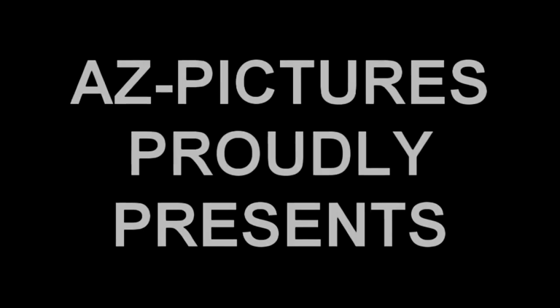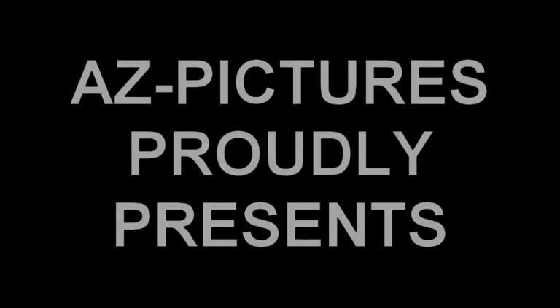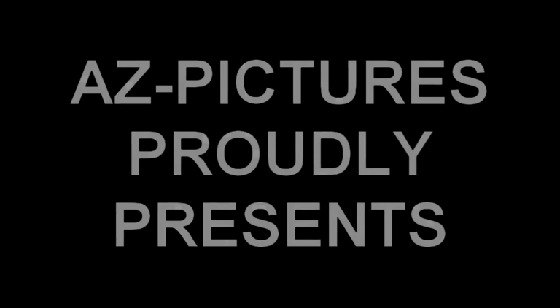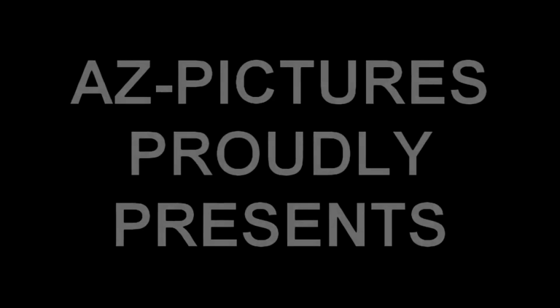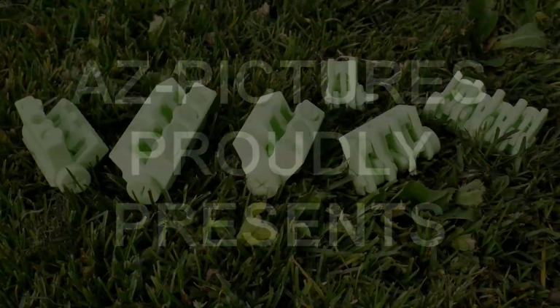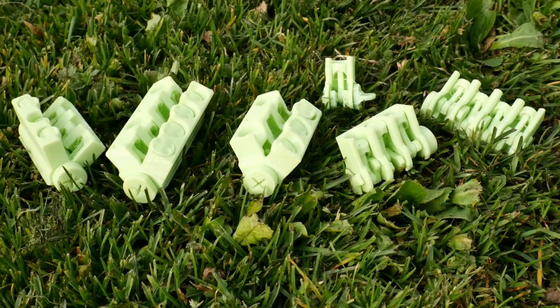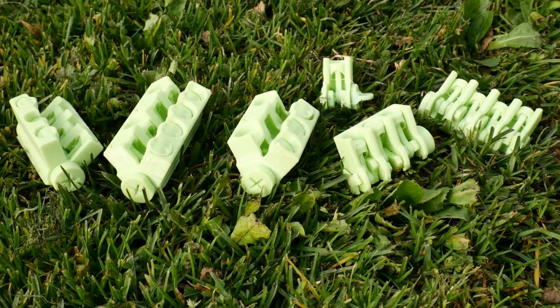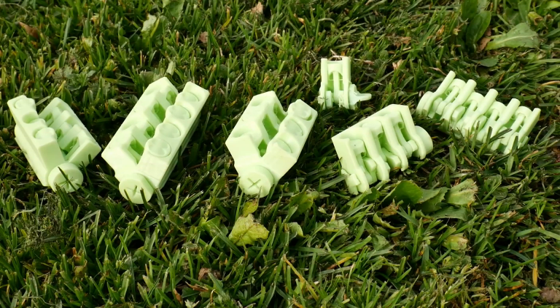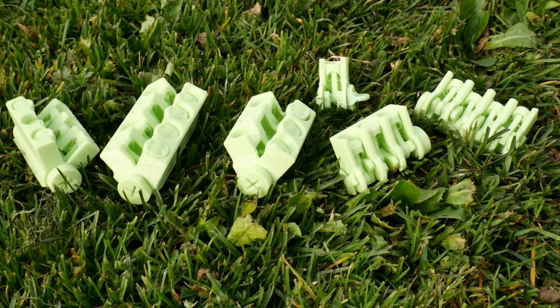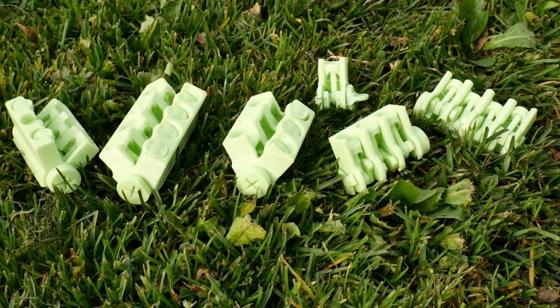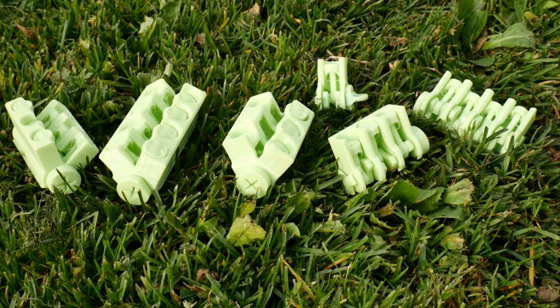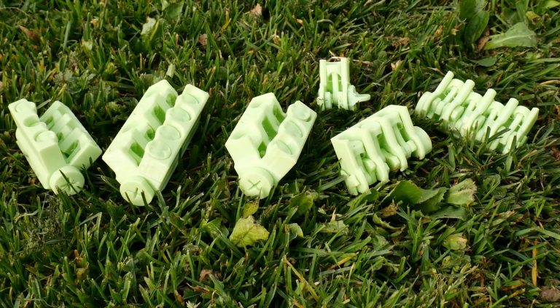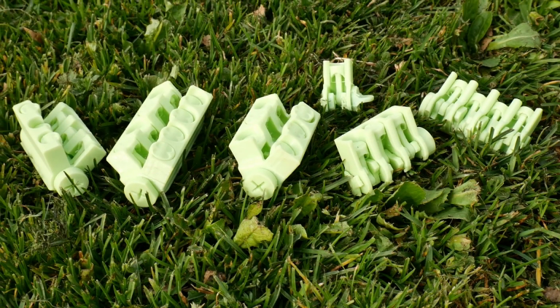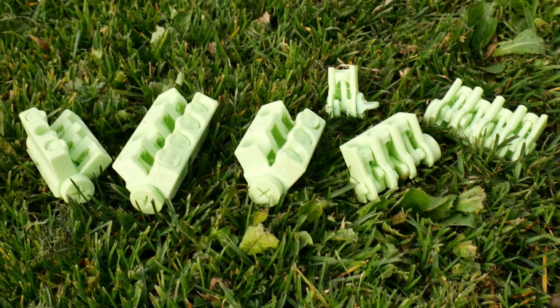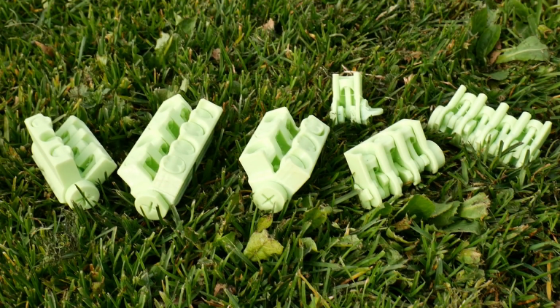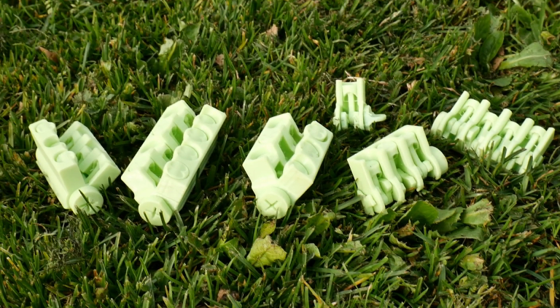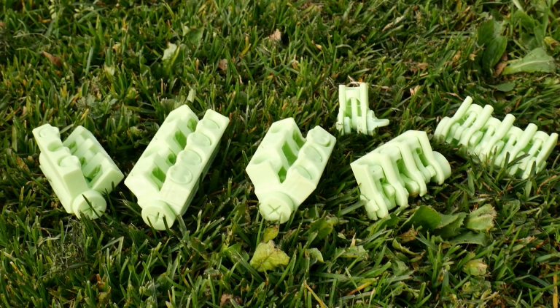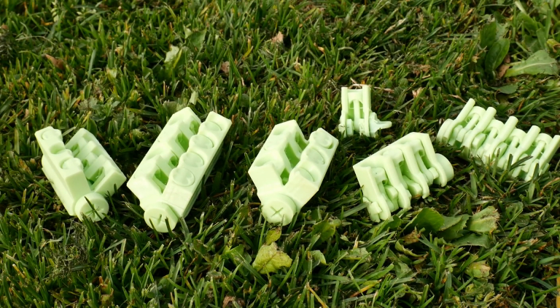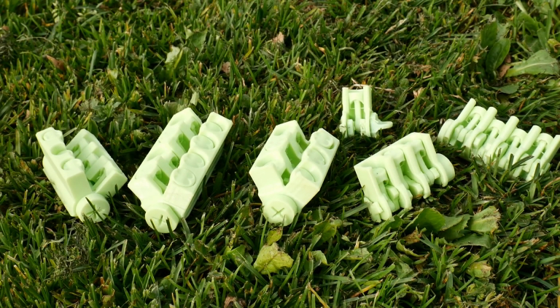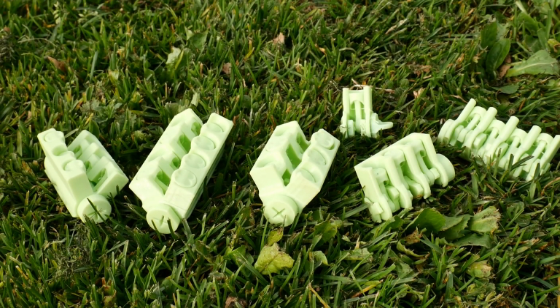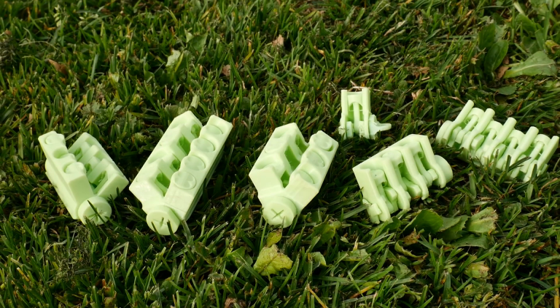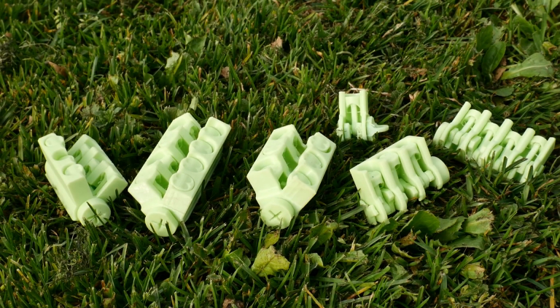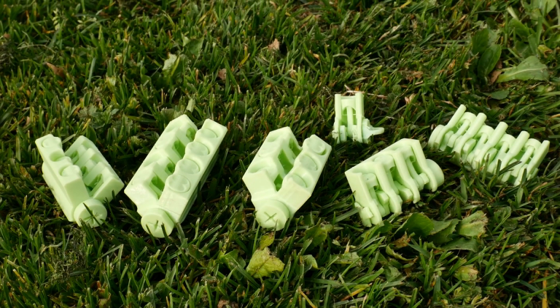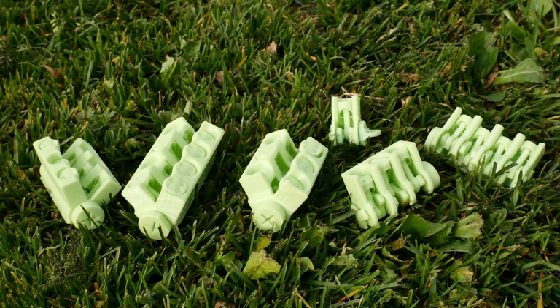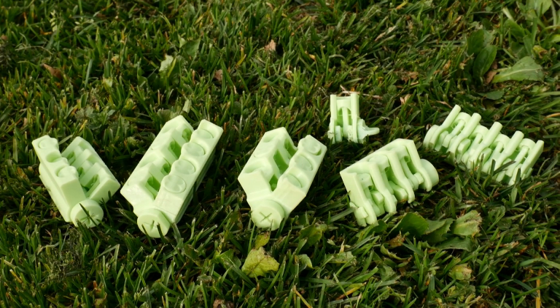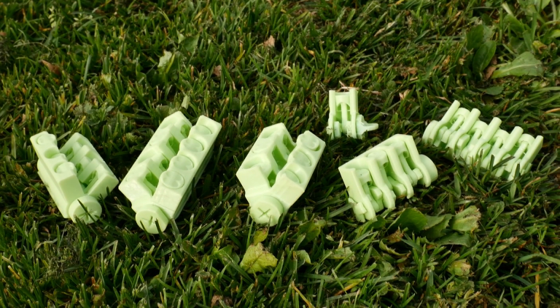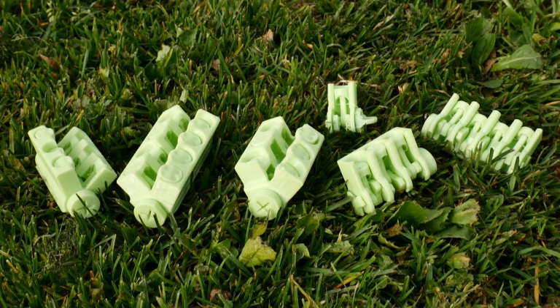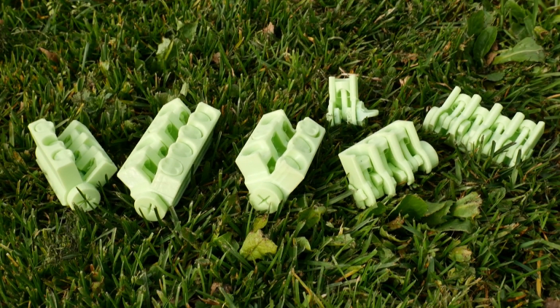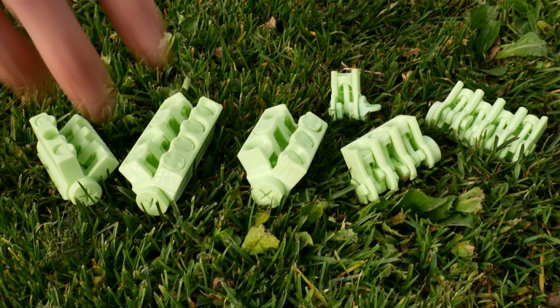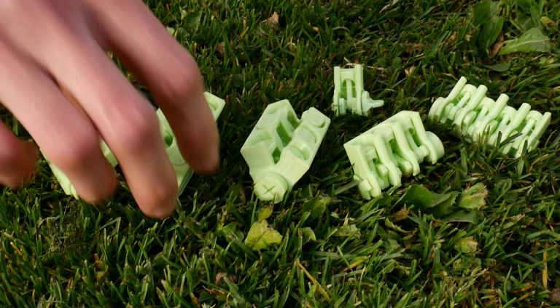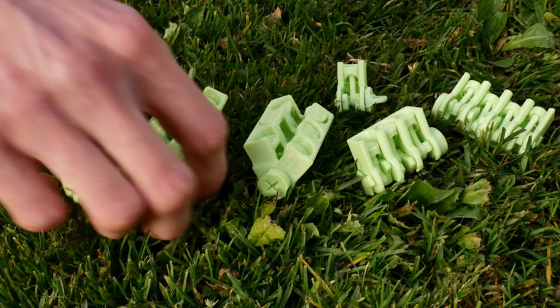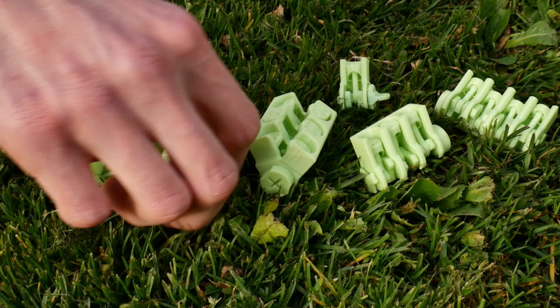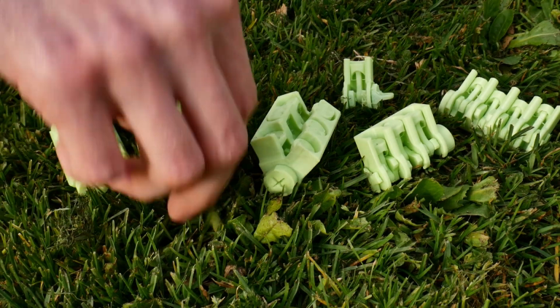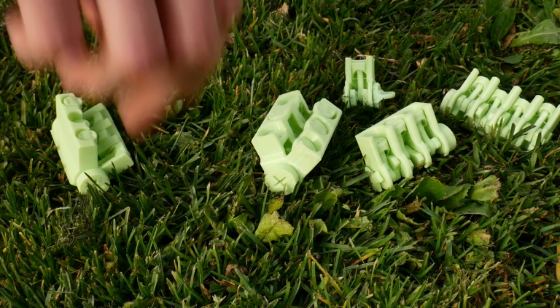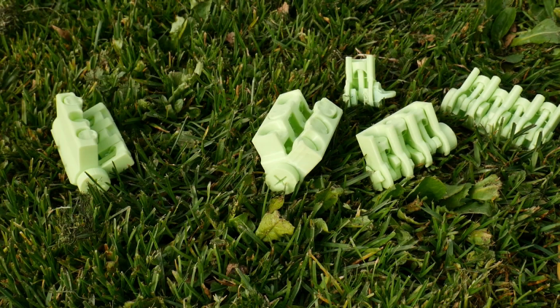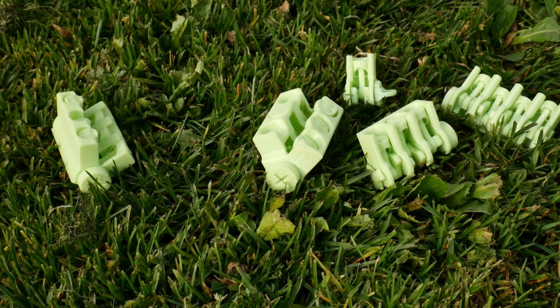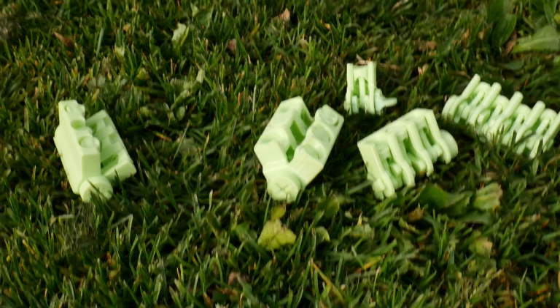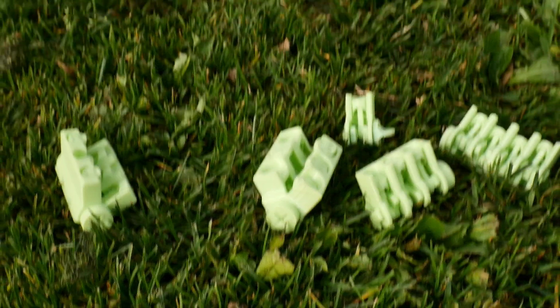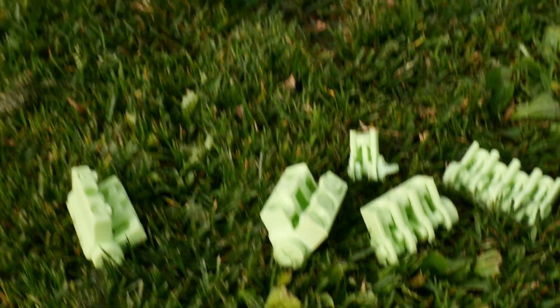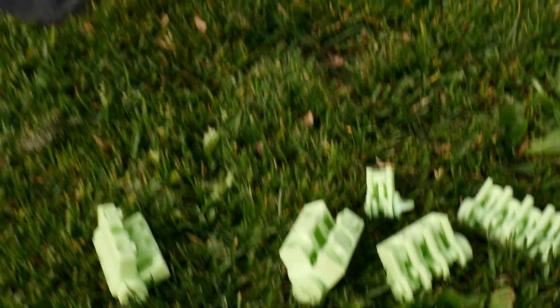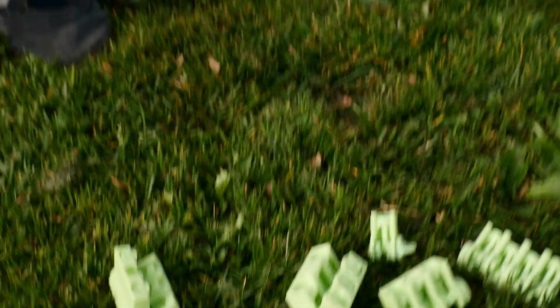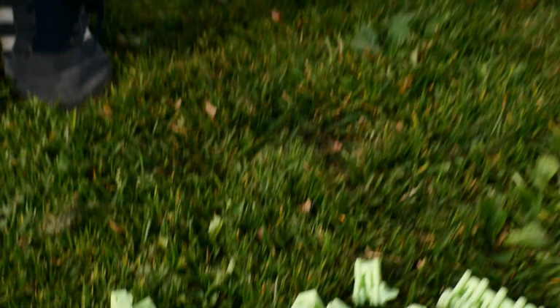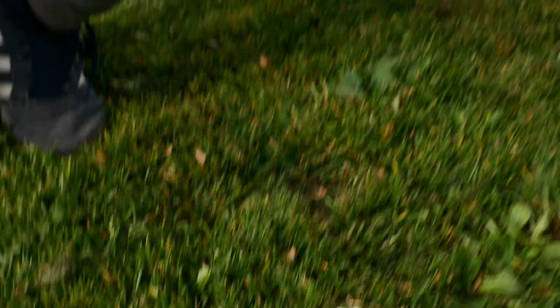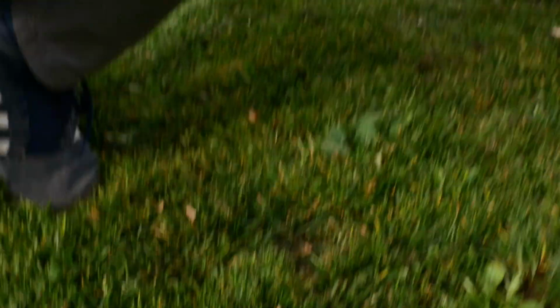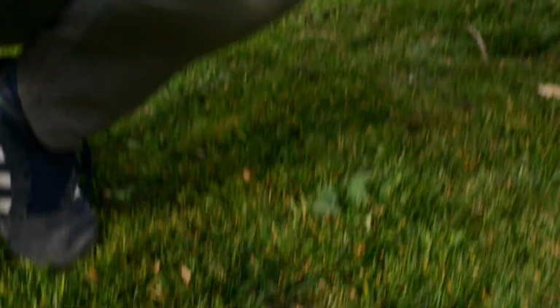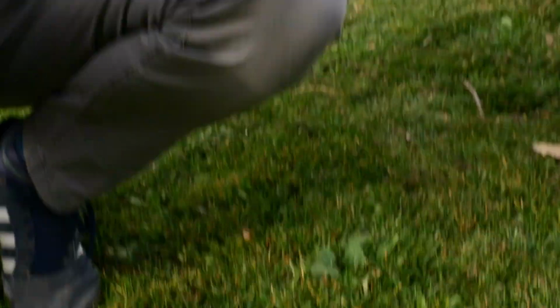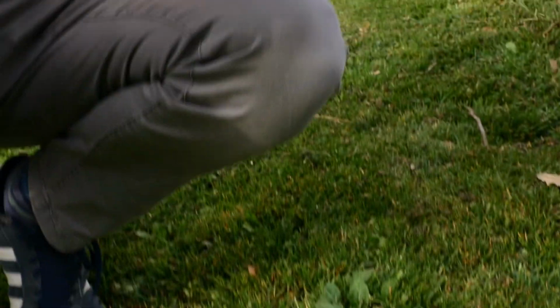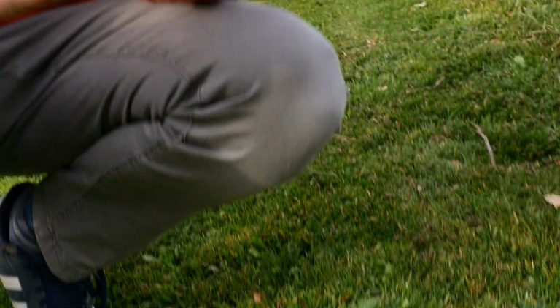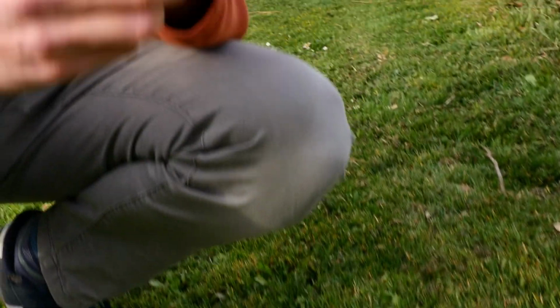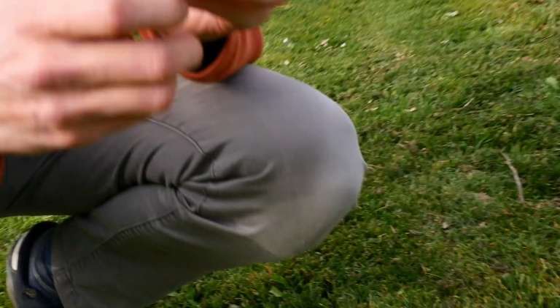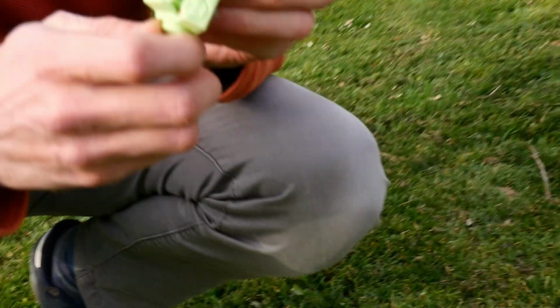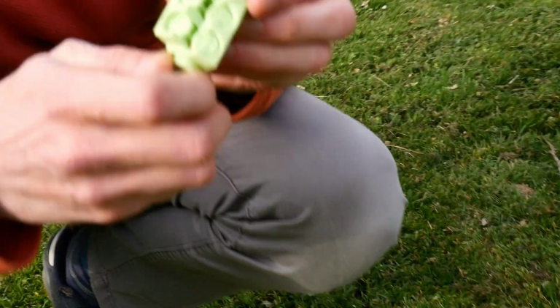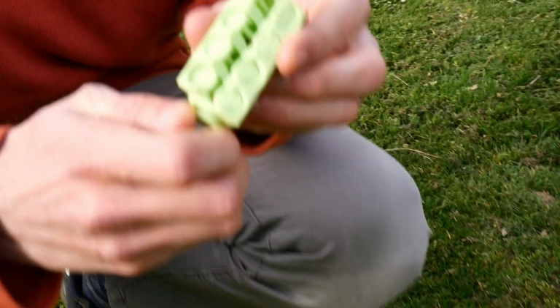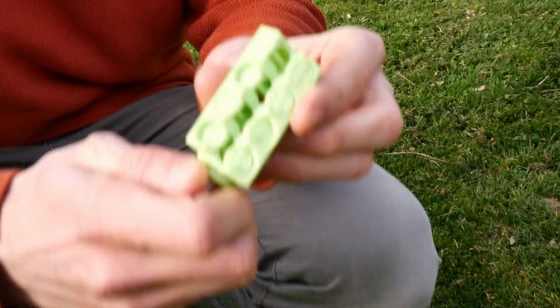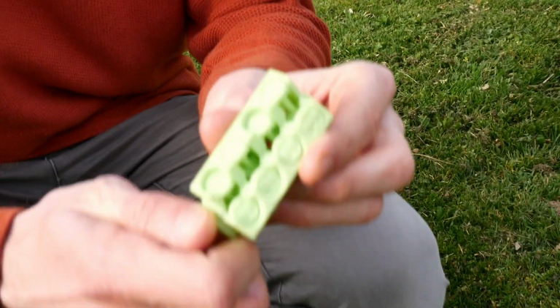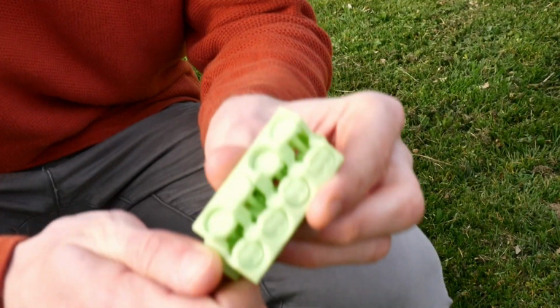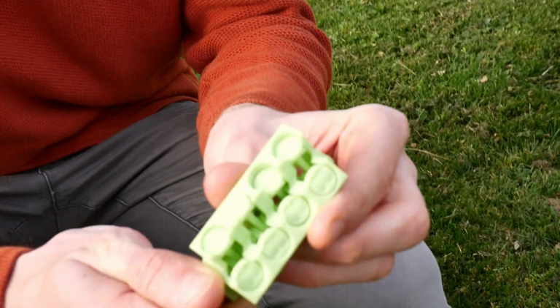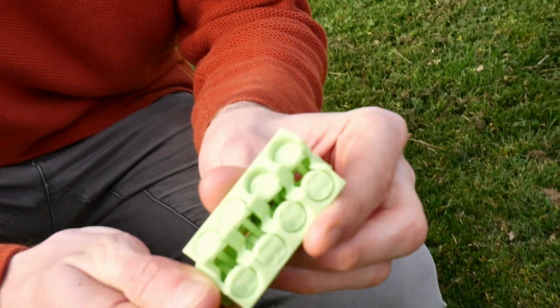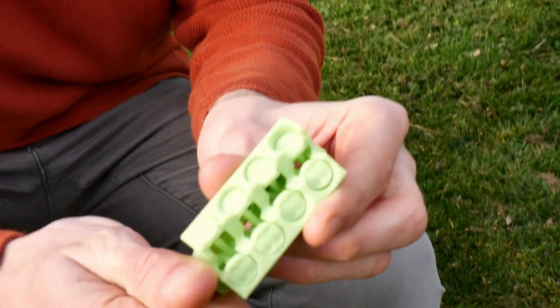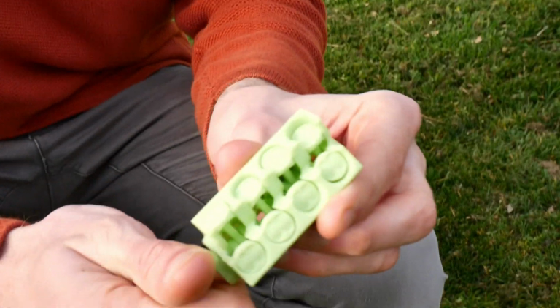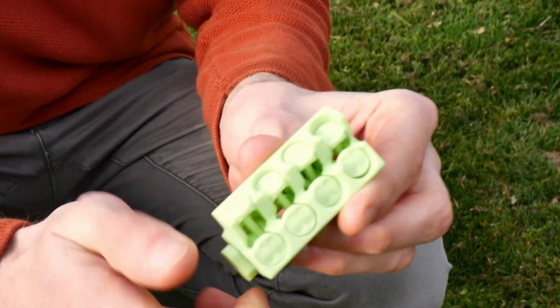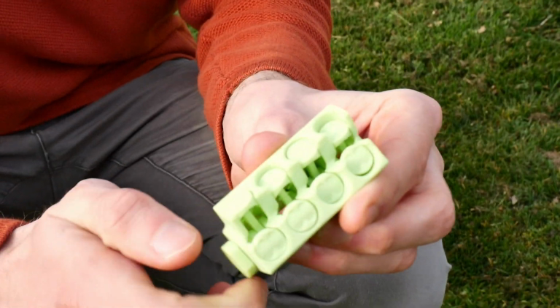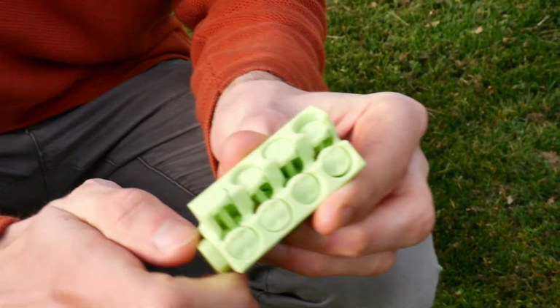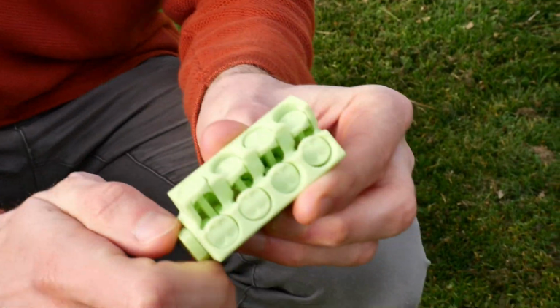Ever since I've been making these print-in-place engines, the V8 configuration has been the most requested that I make. And I finally made it.